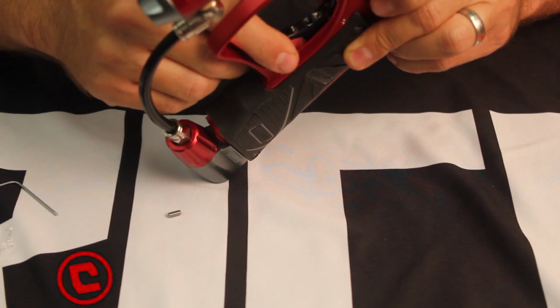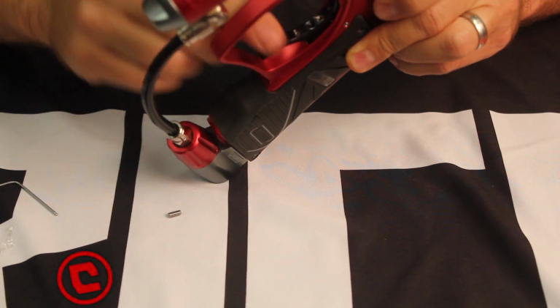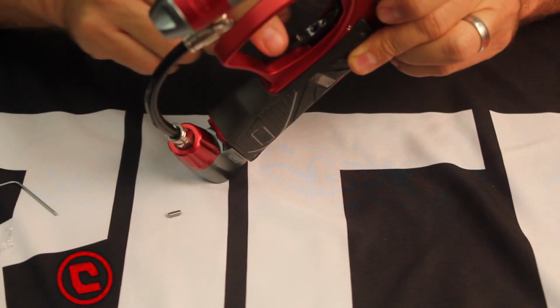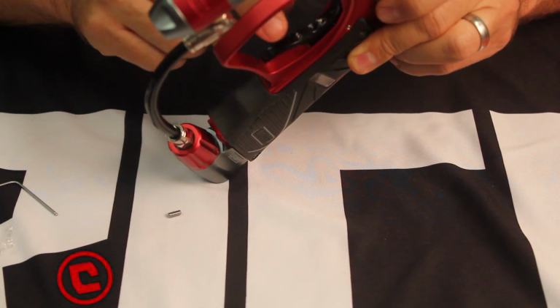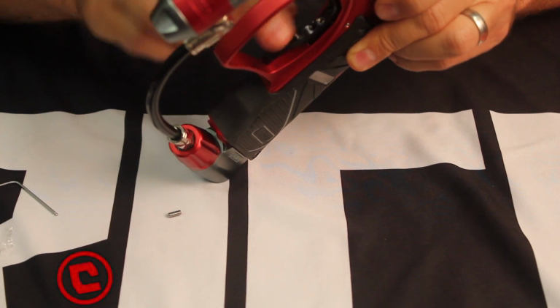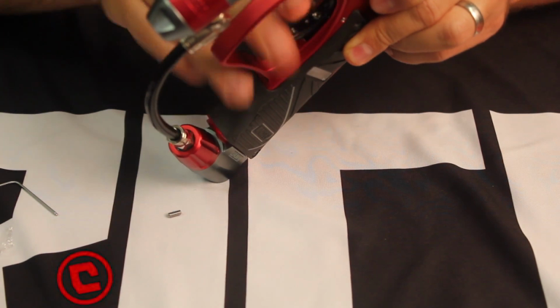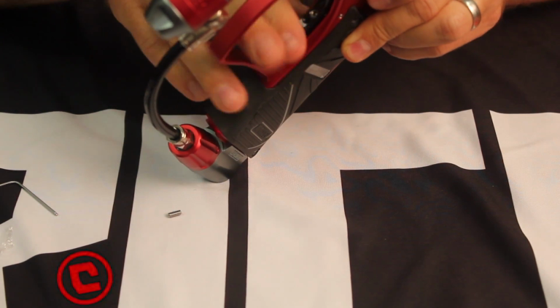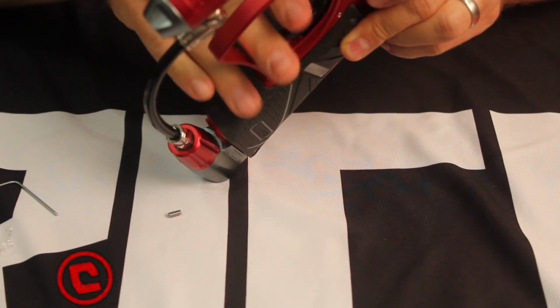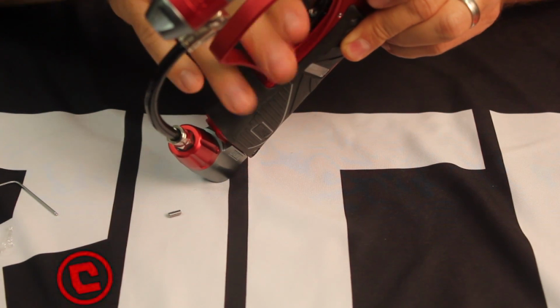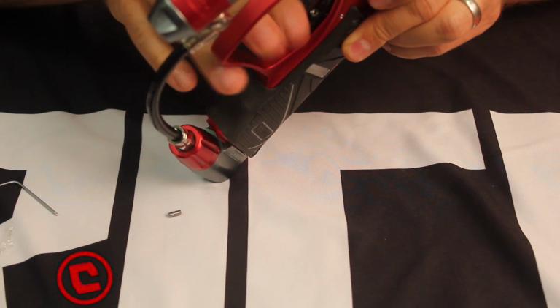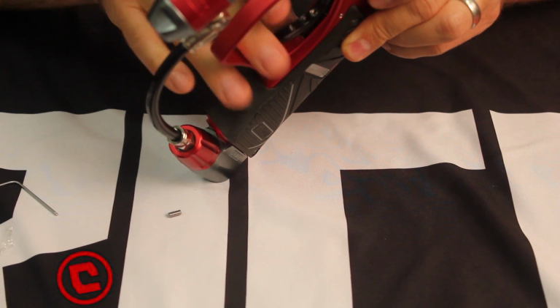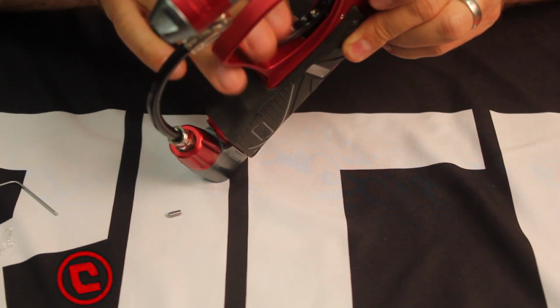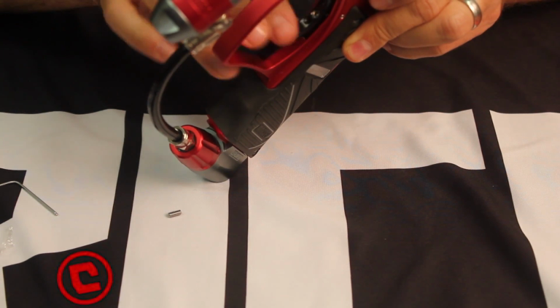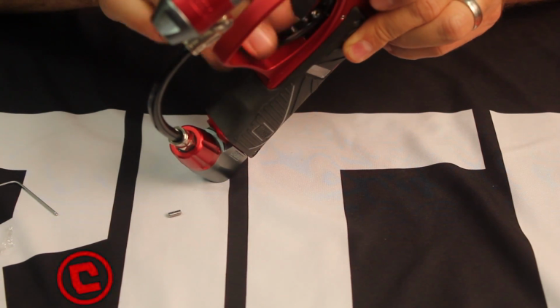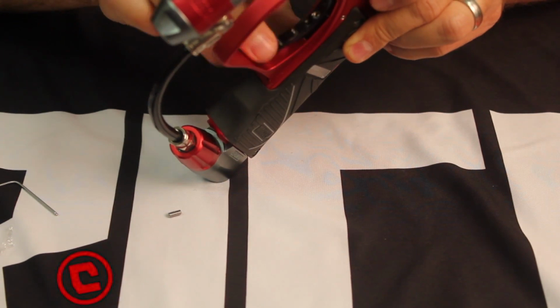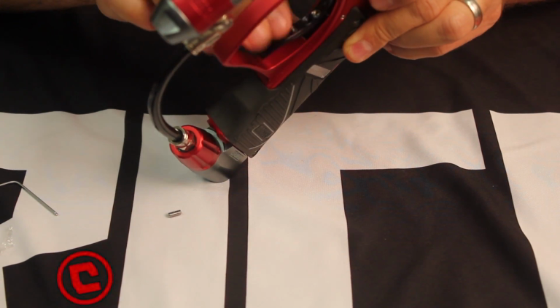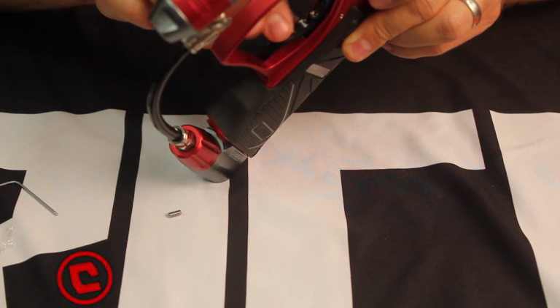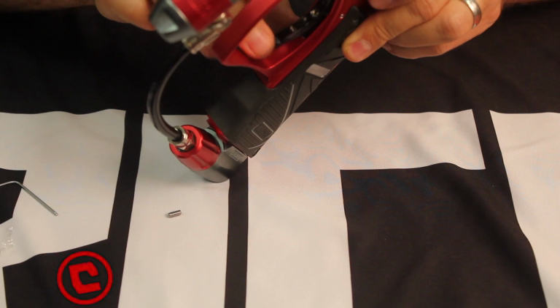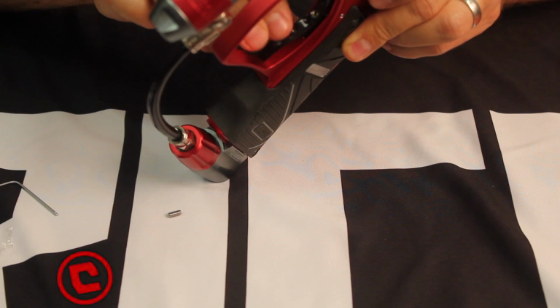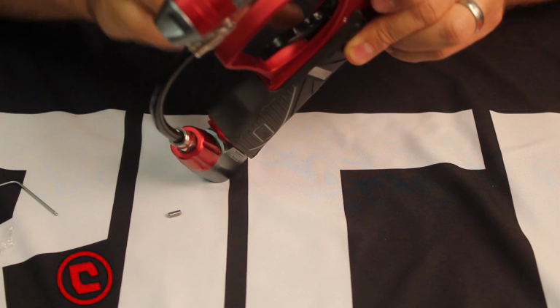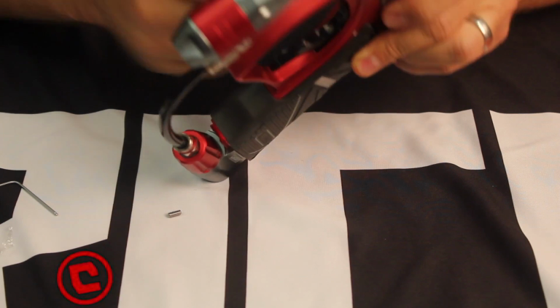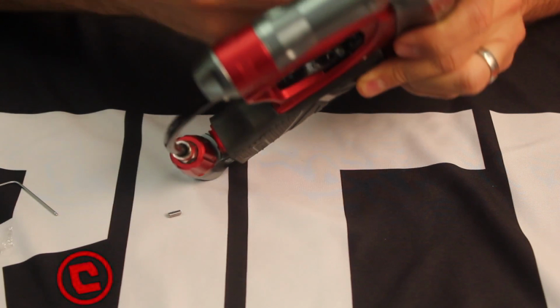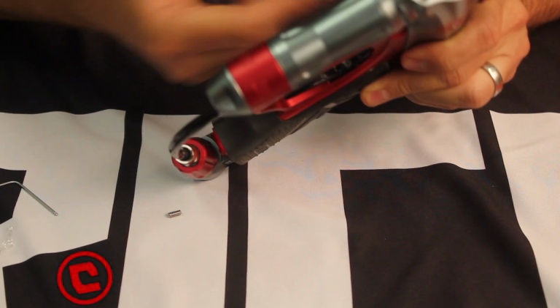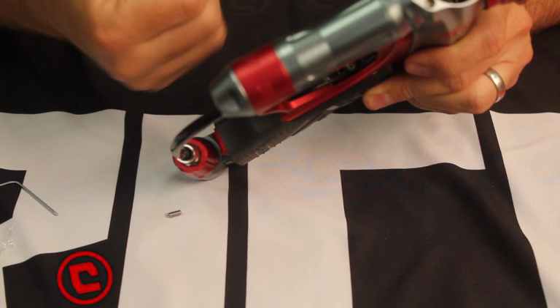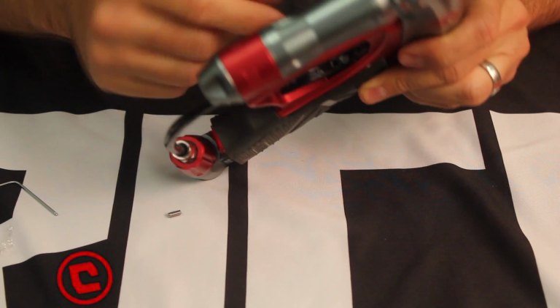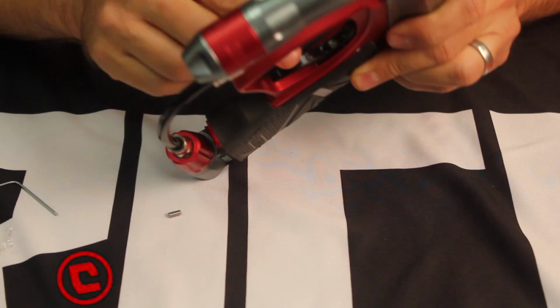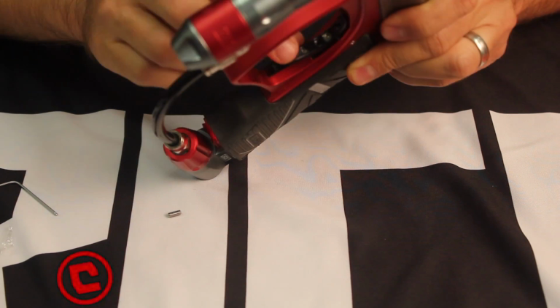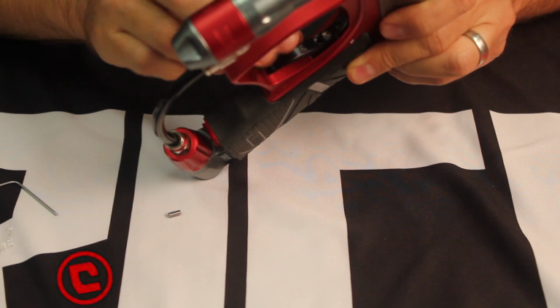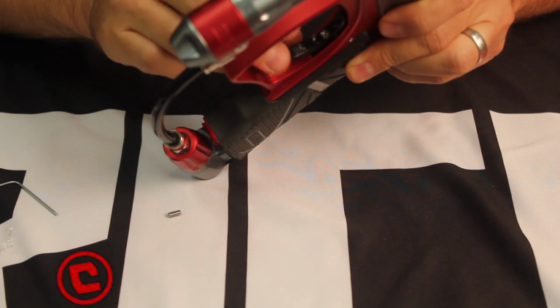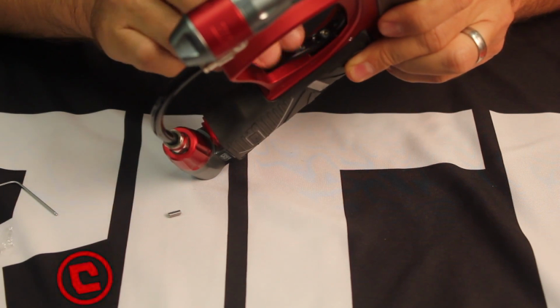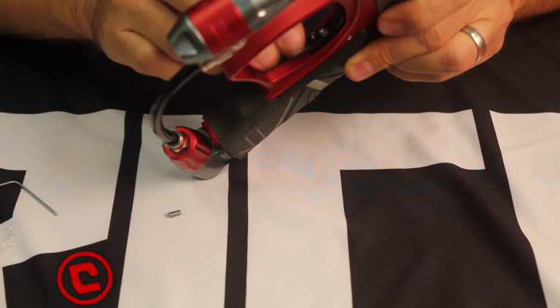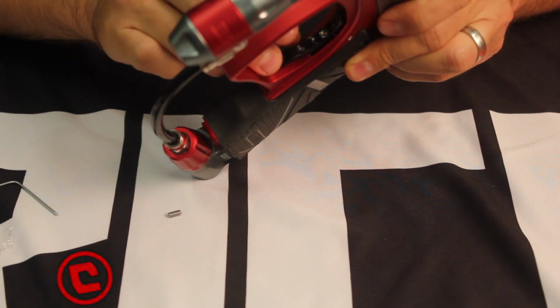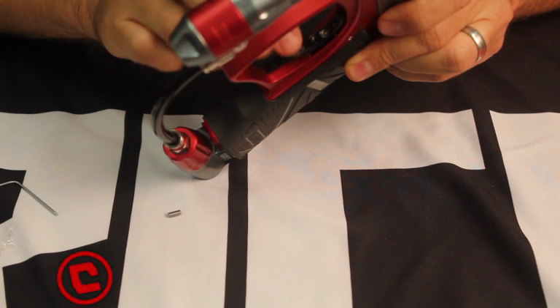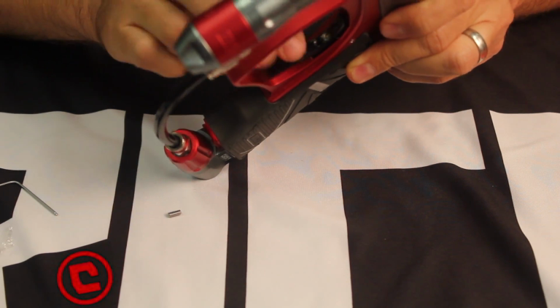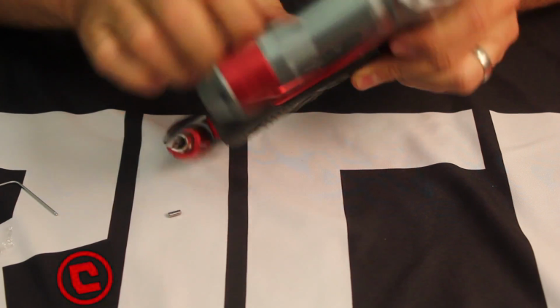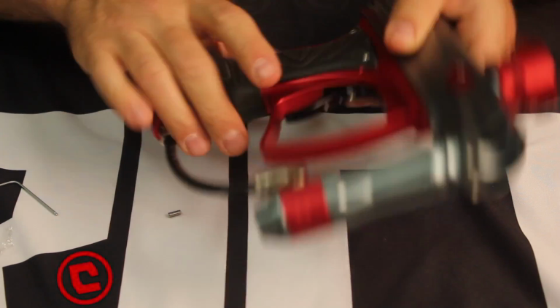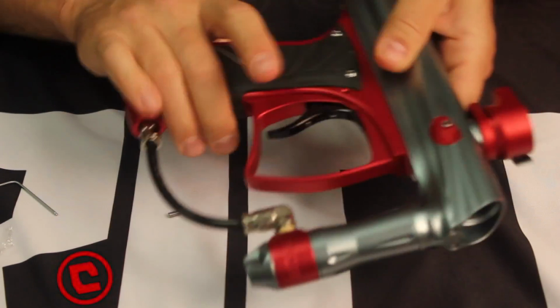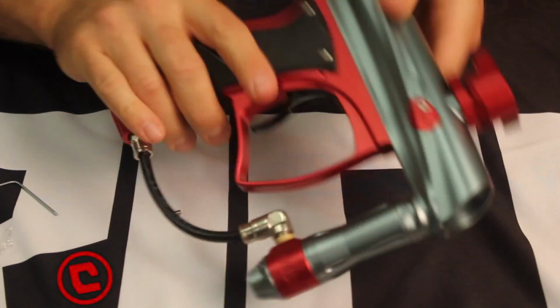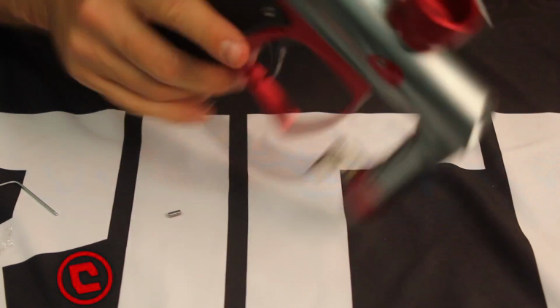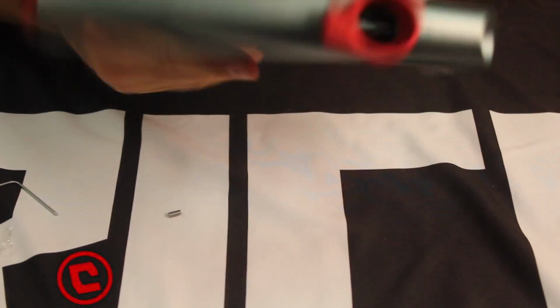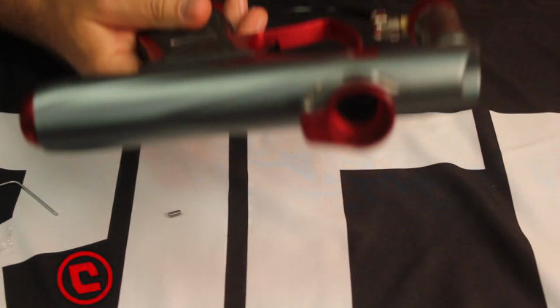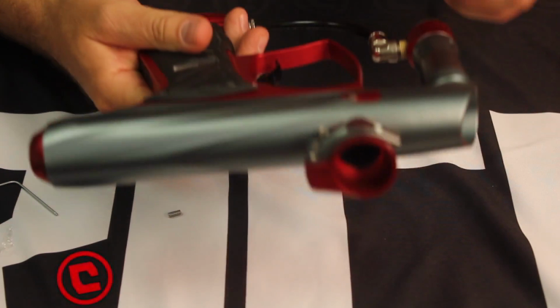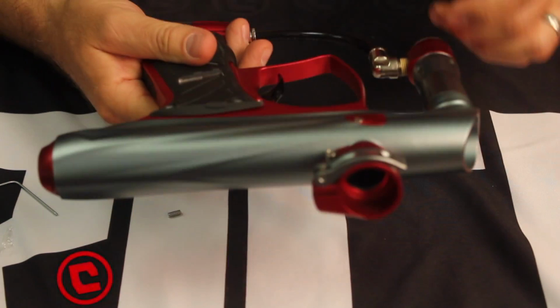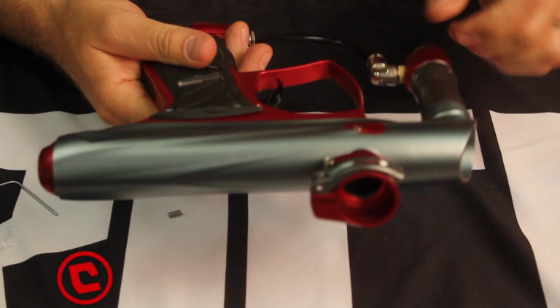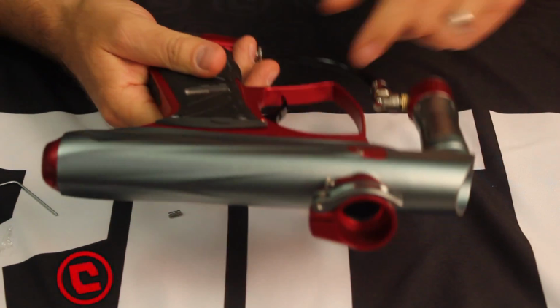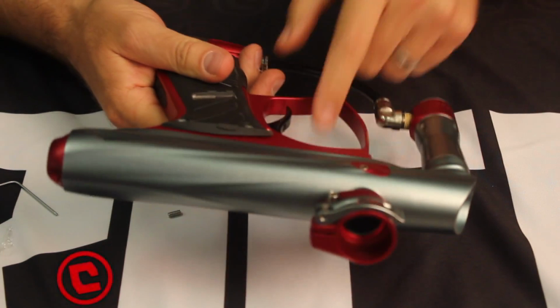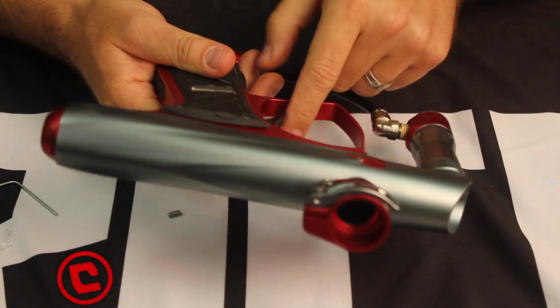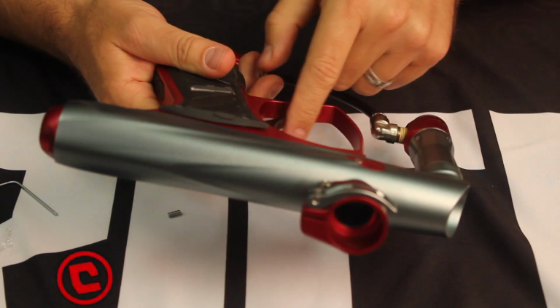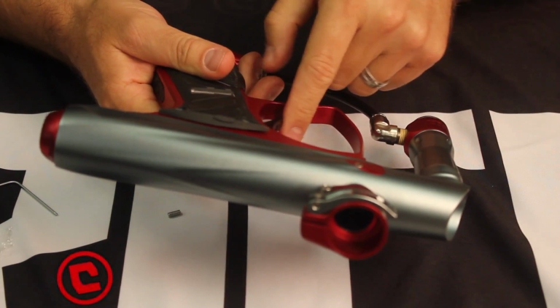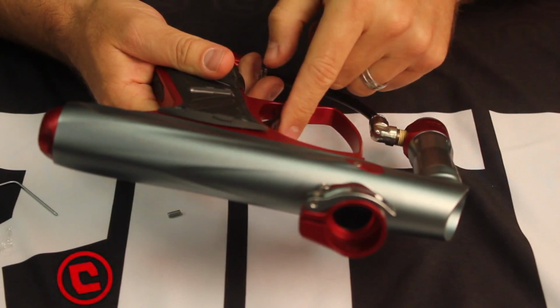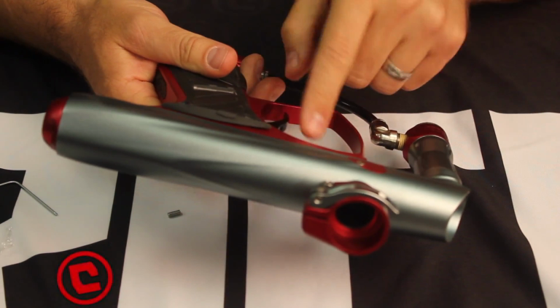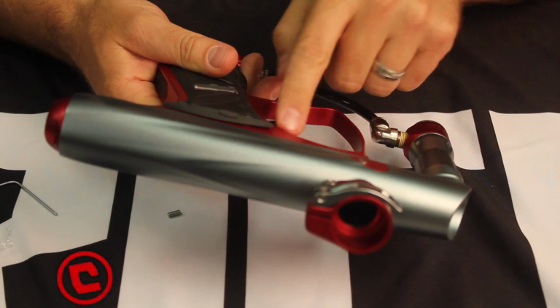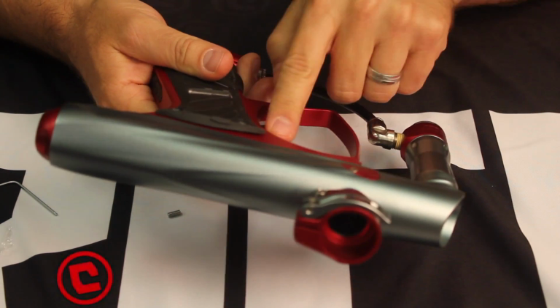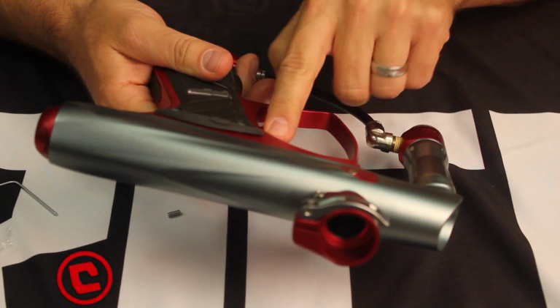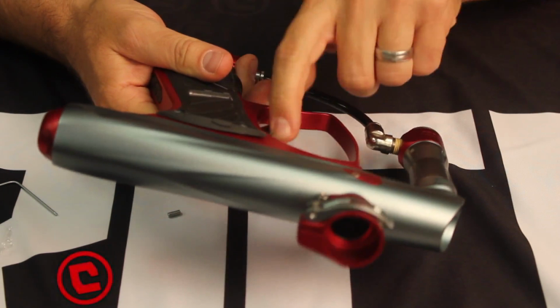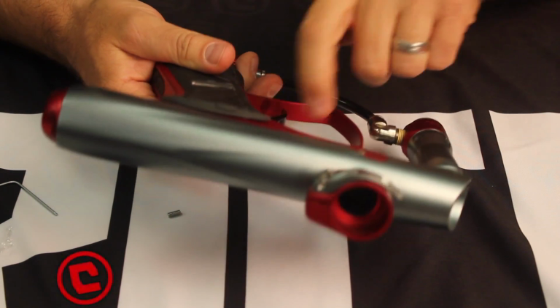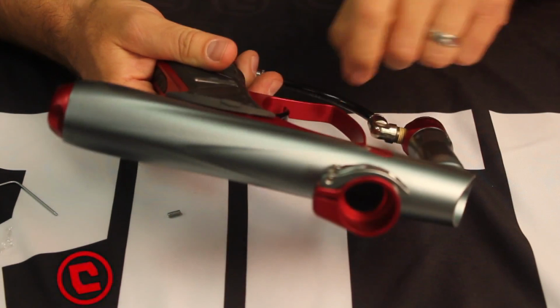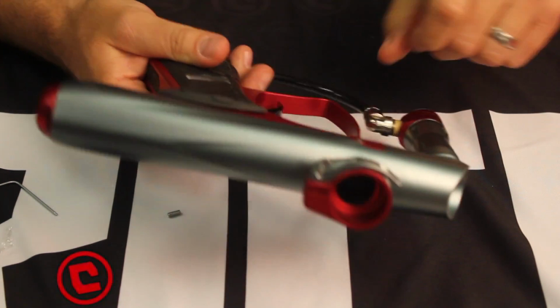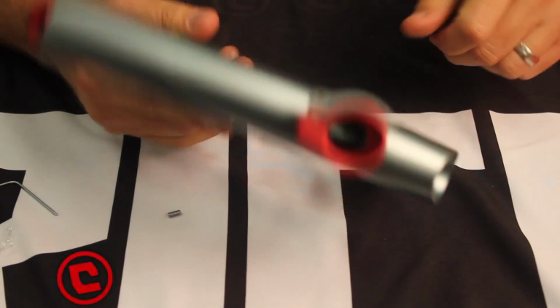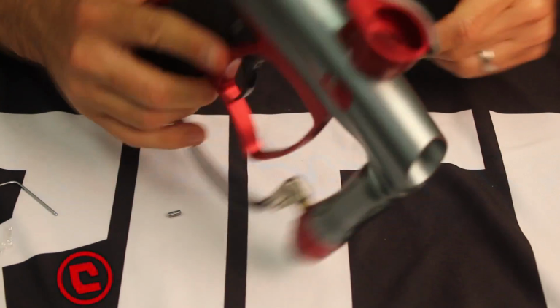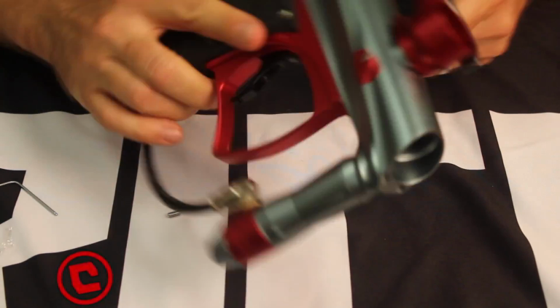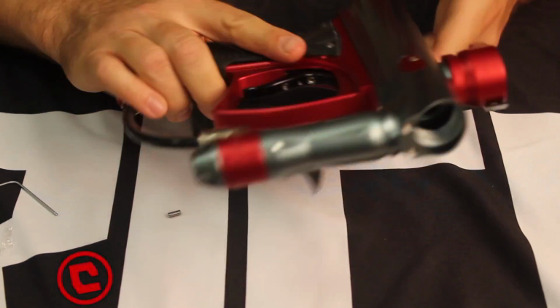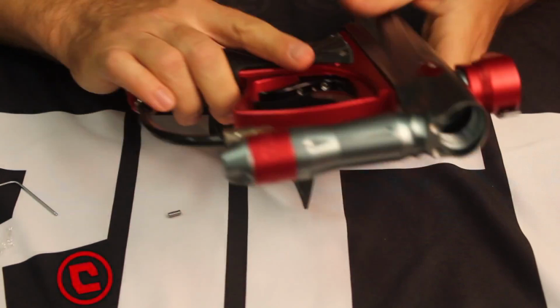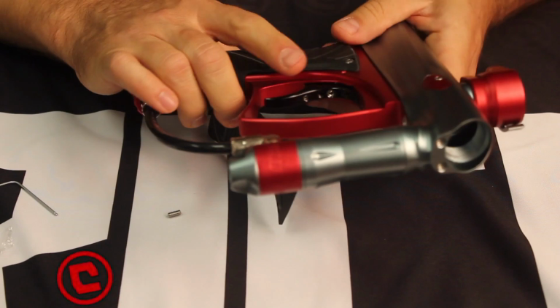You see that? There's no side-to-side play. Using the two ball bearings riding on the pin, it's a huge improvement over stock.